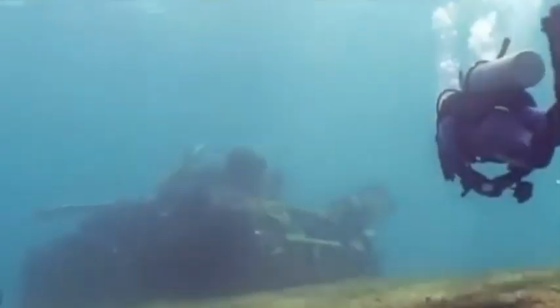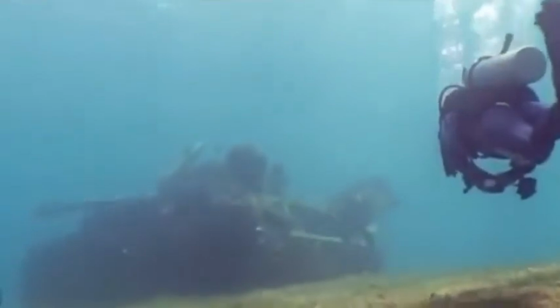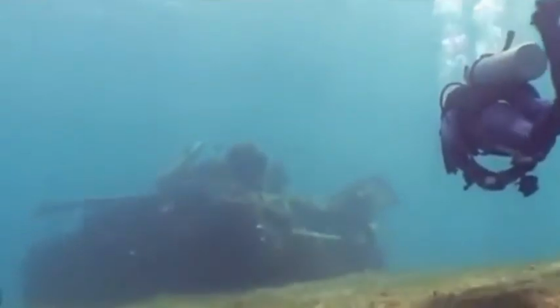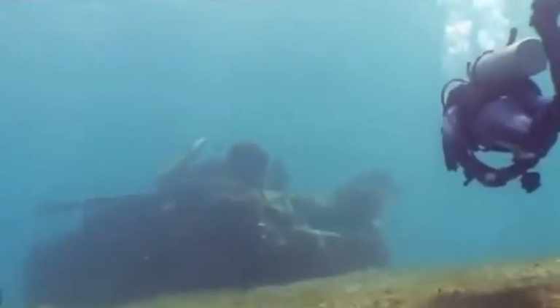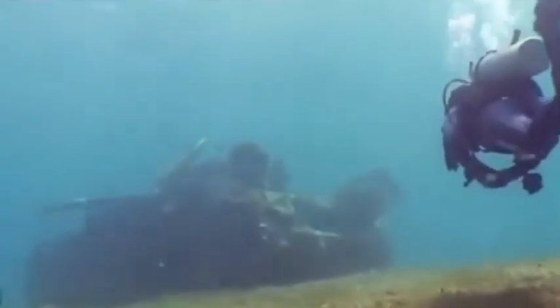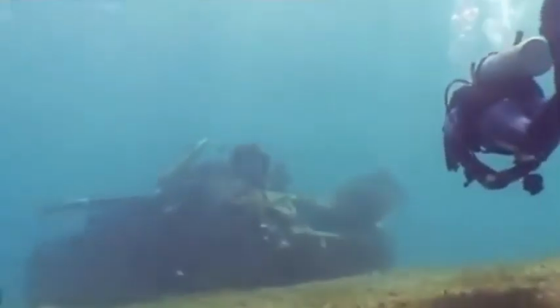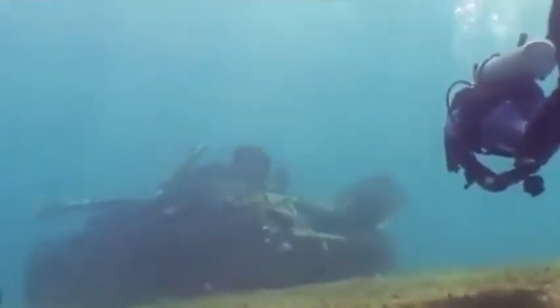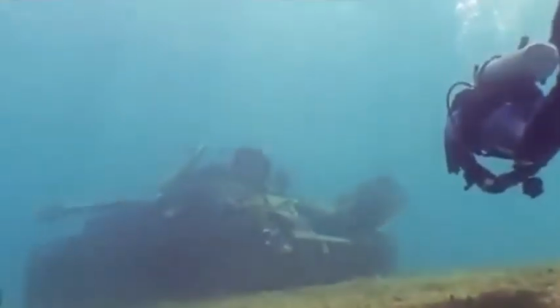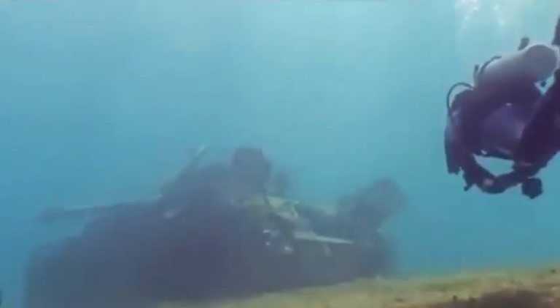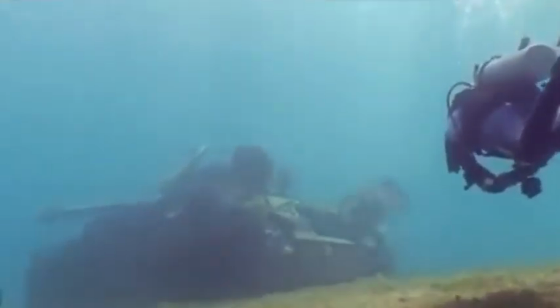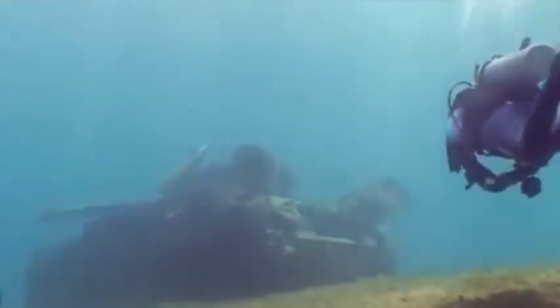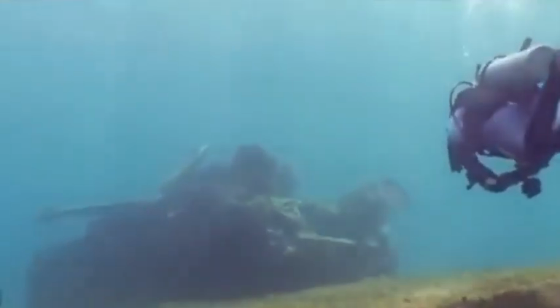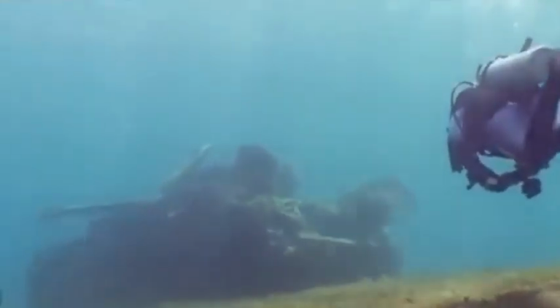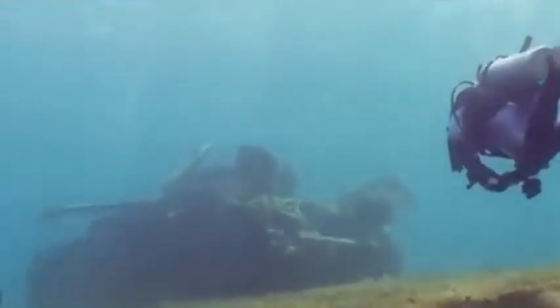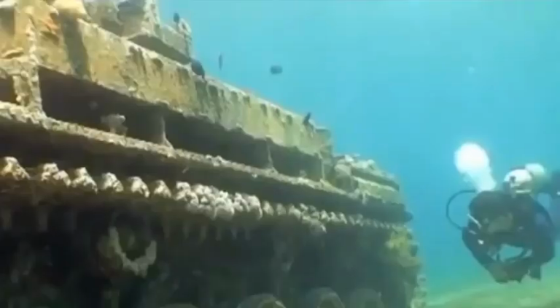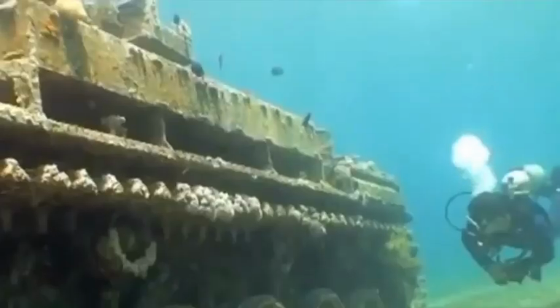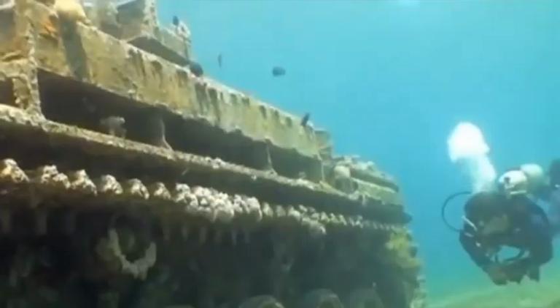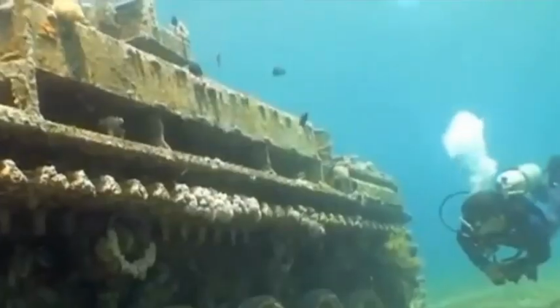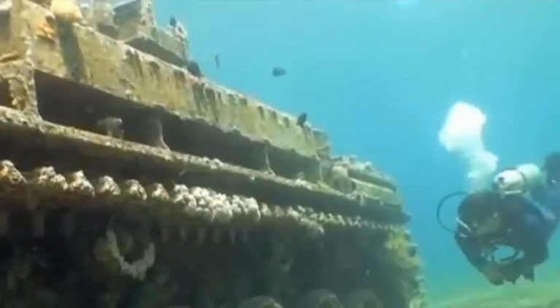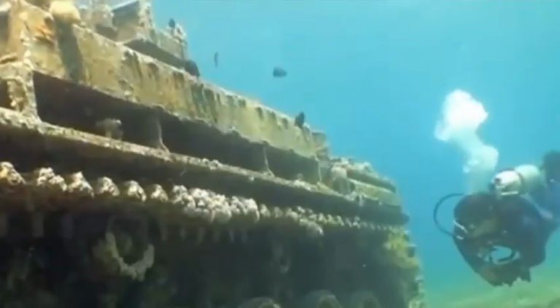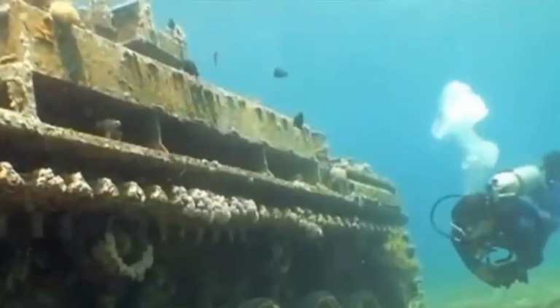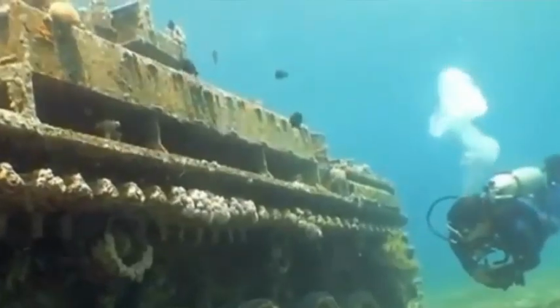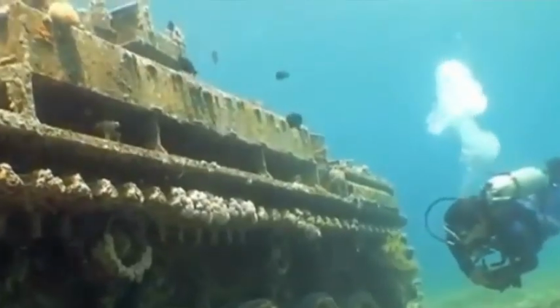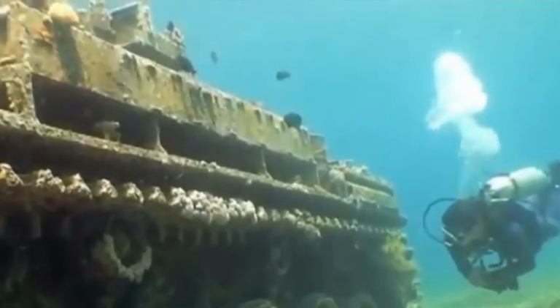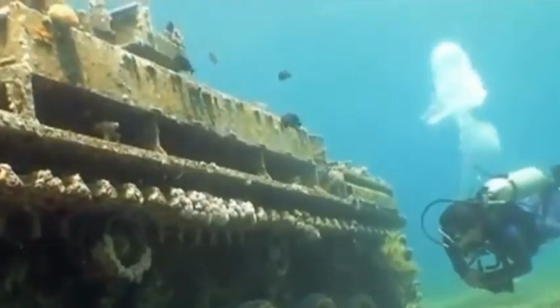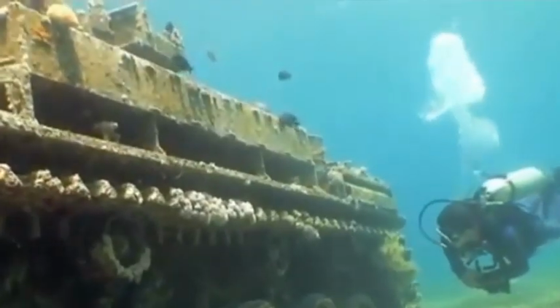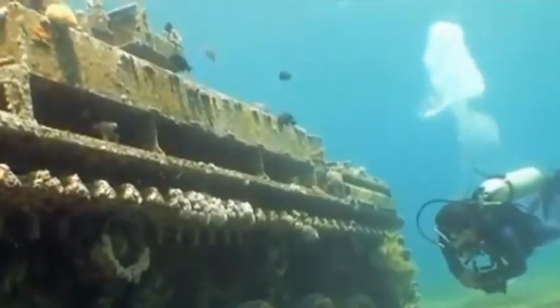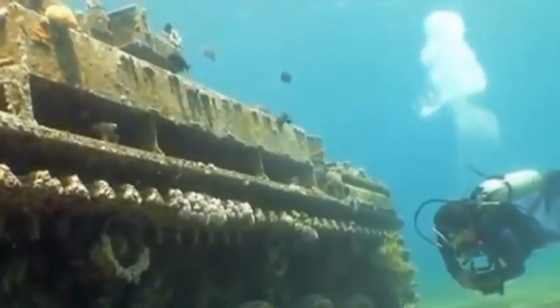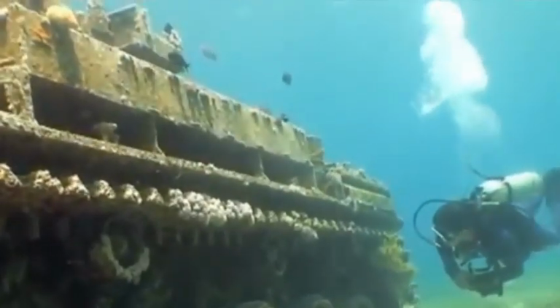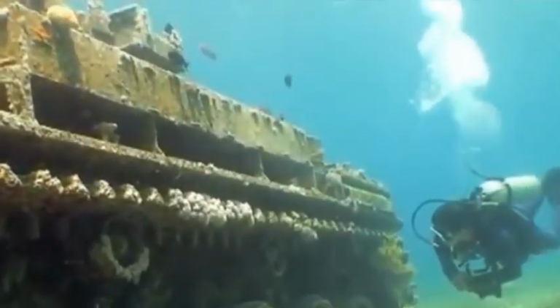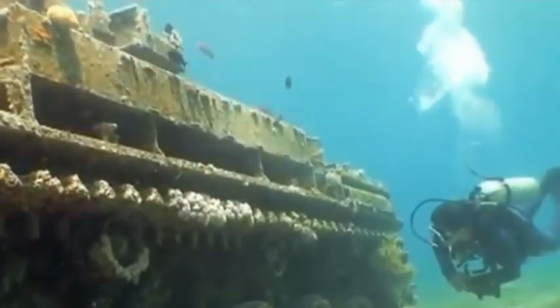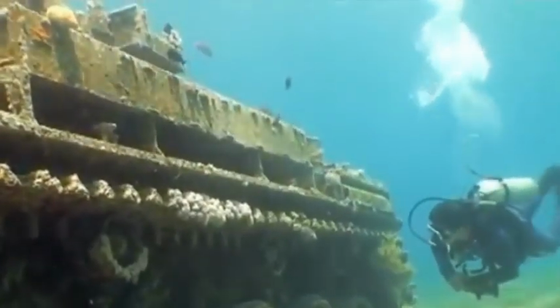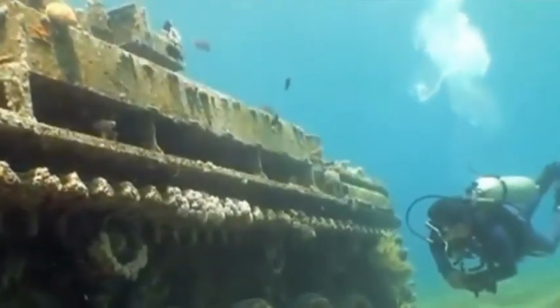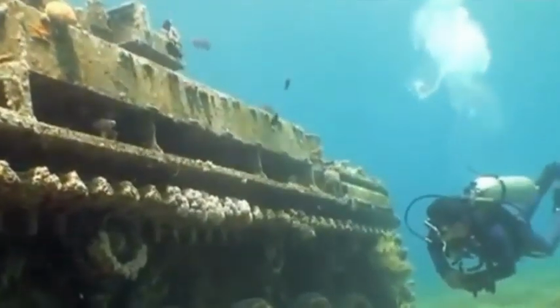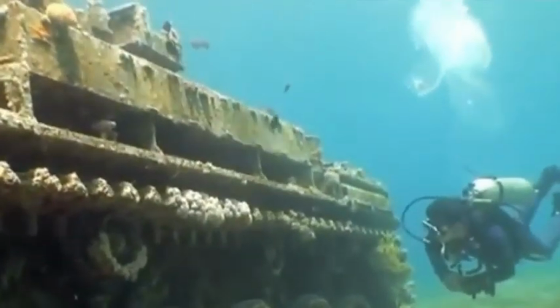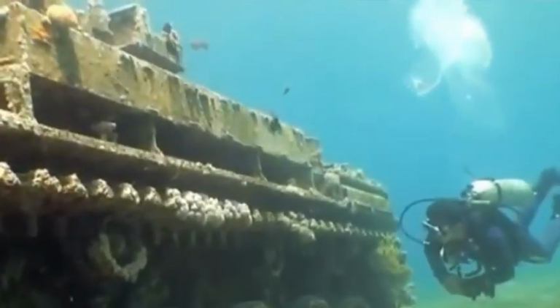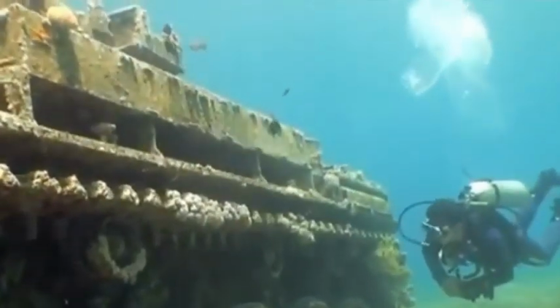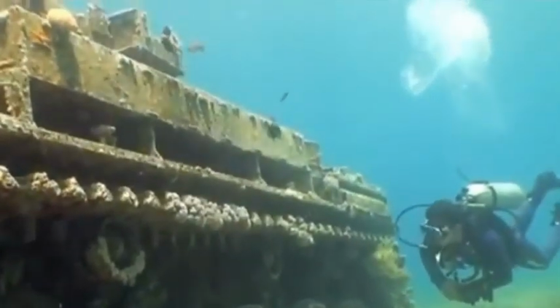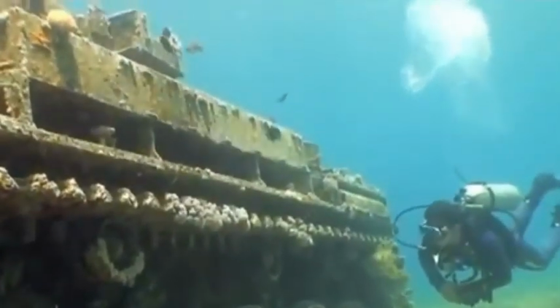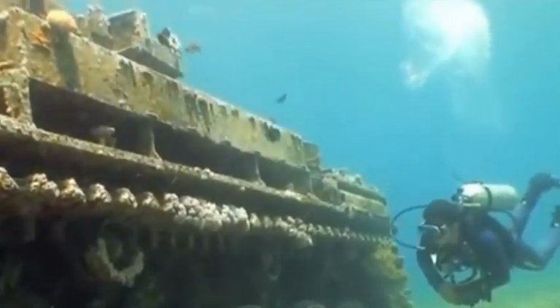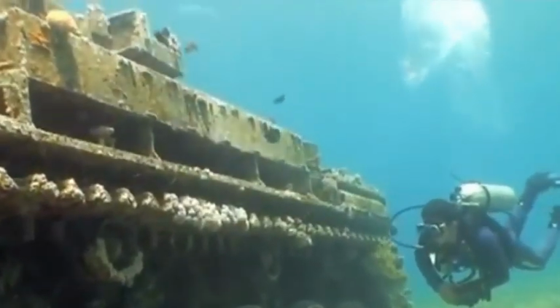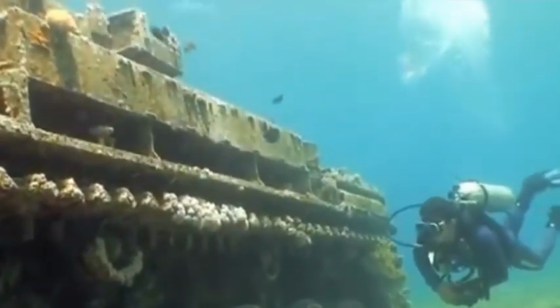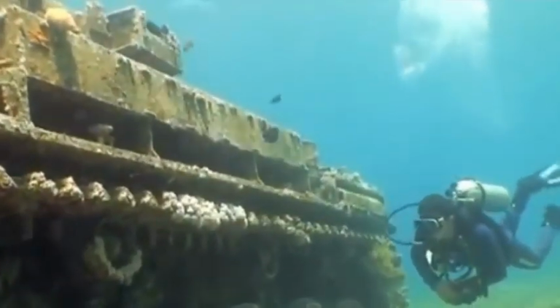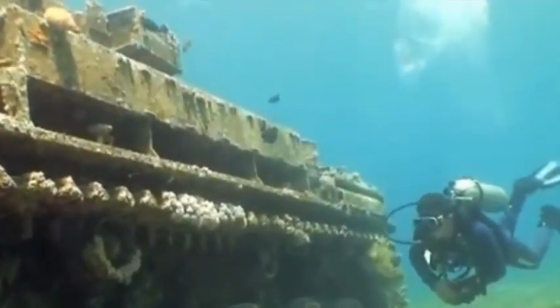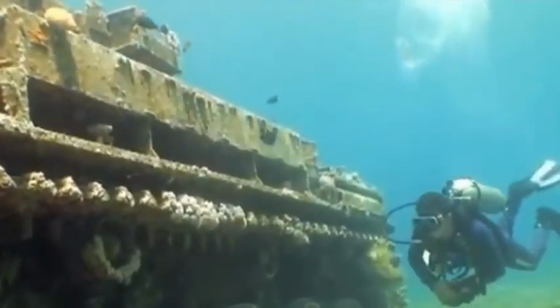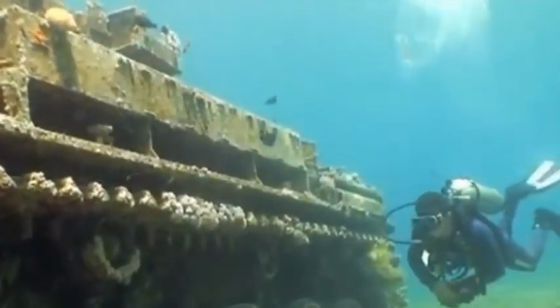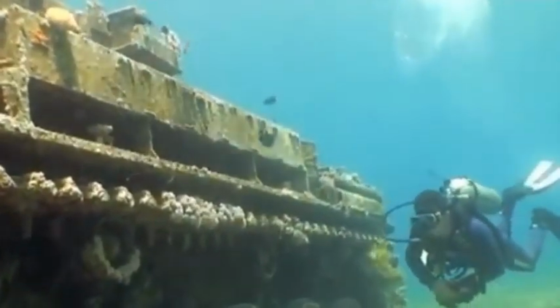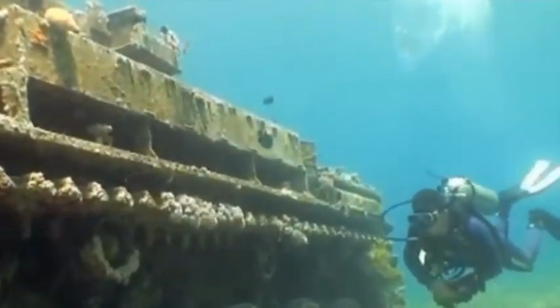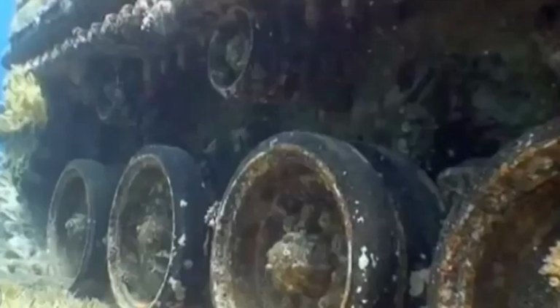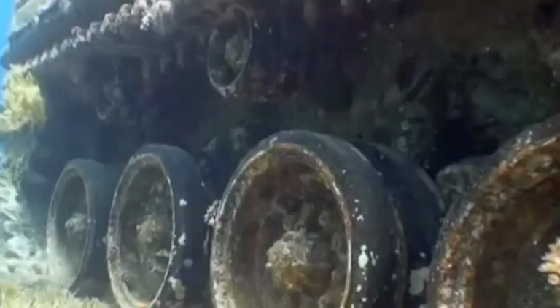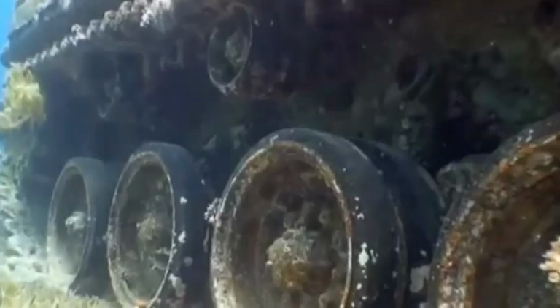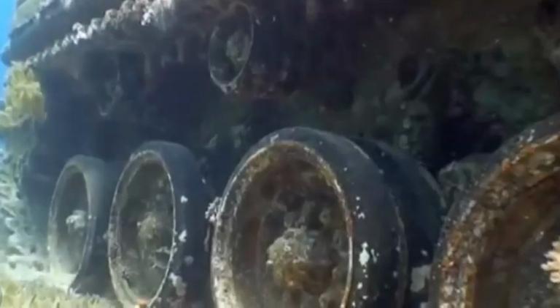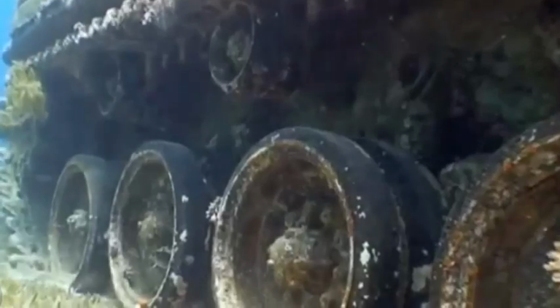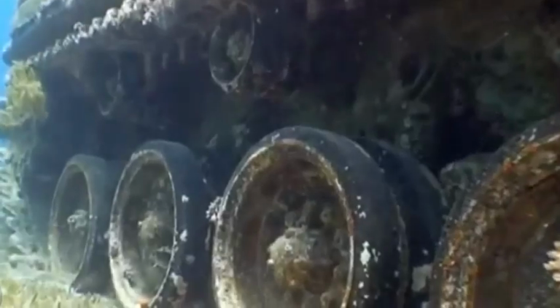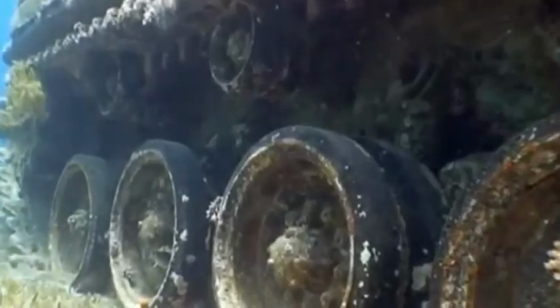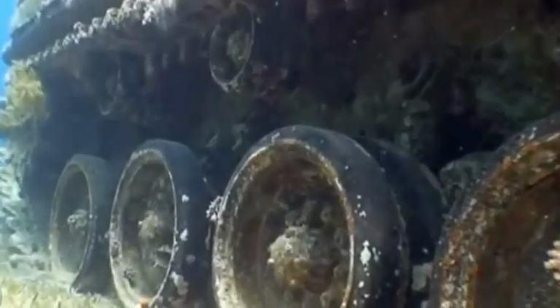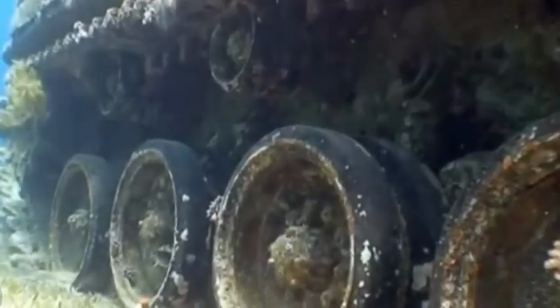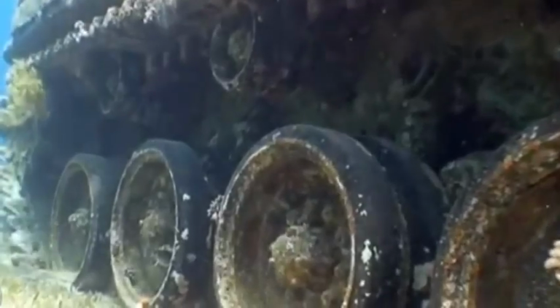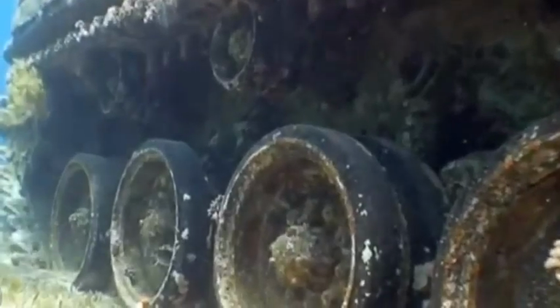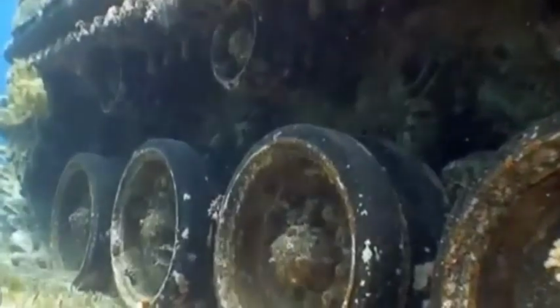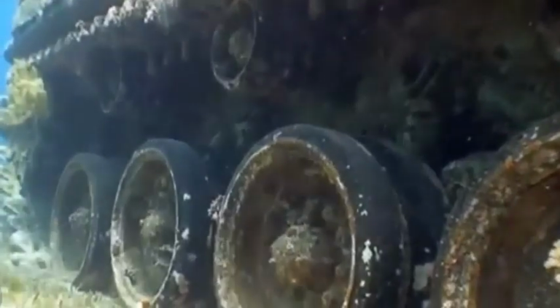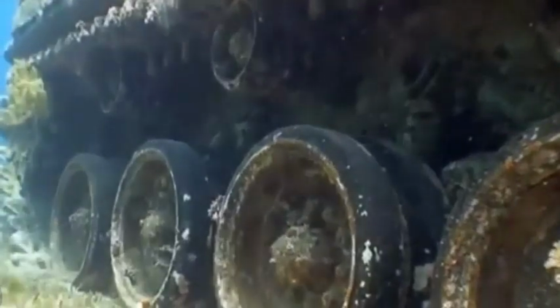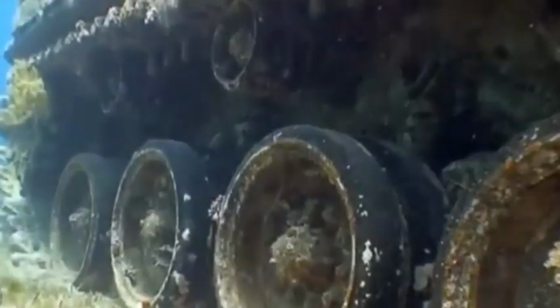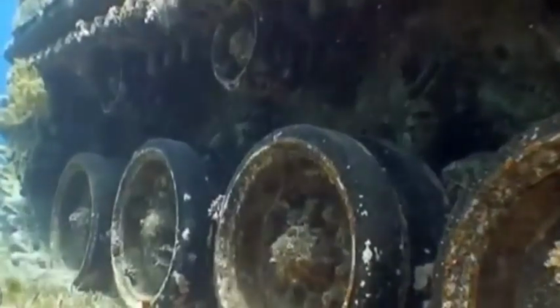This sunken panzer was from the times of the Second World War and was discovered by divers near the coast of Jordan.